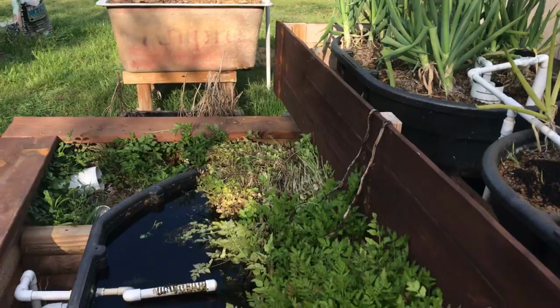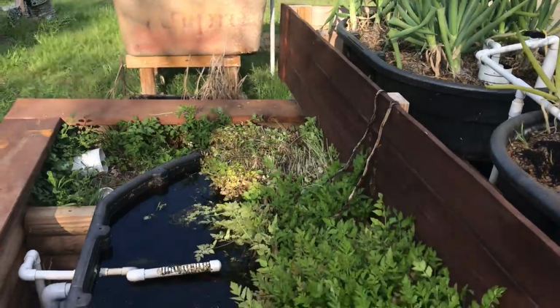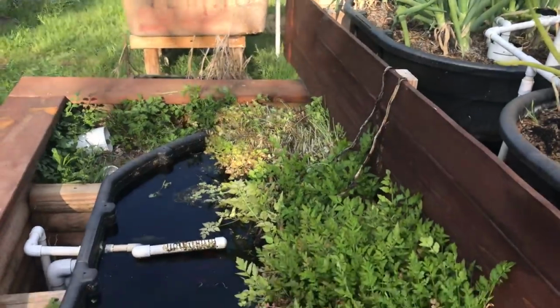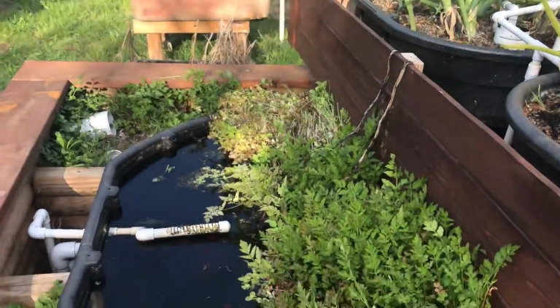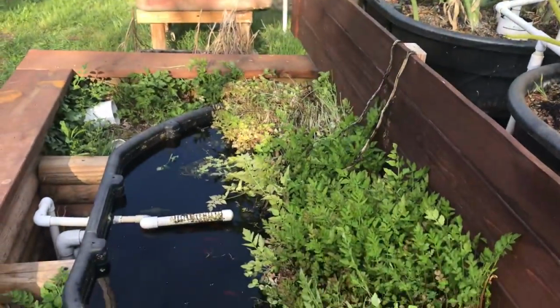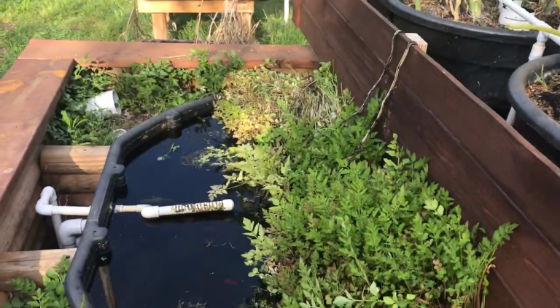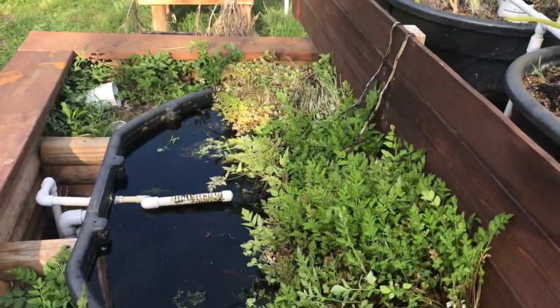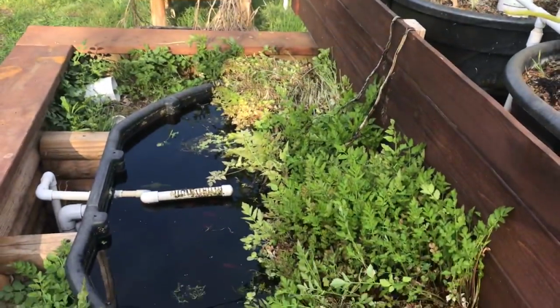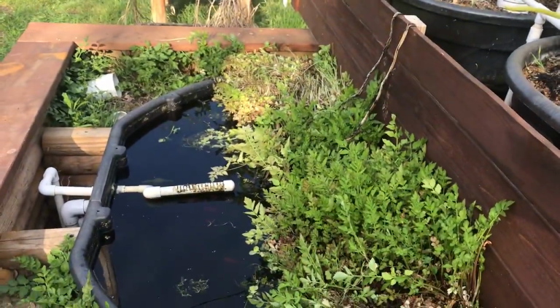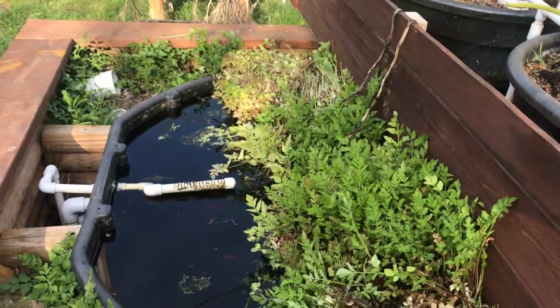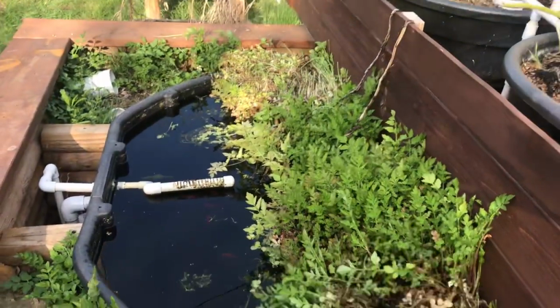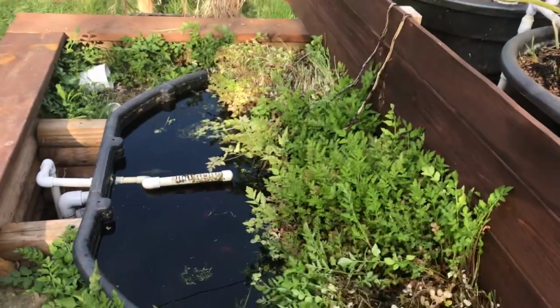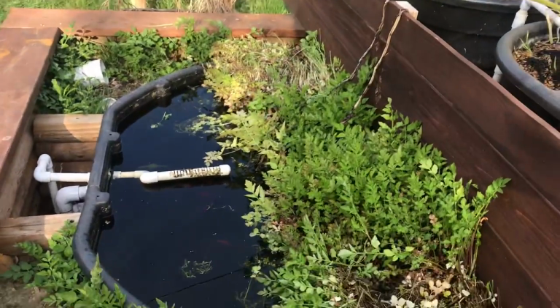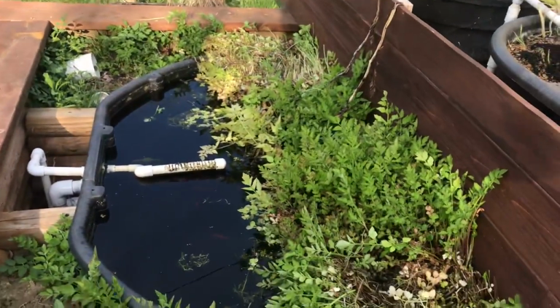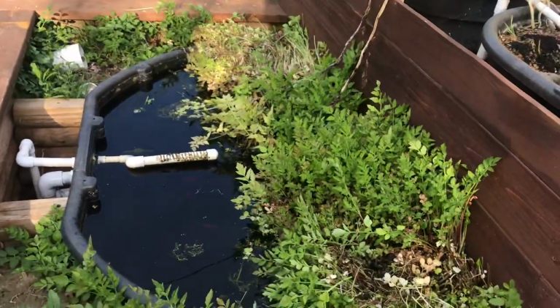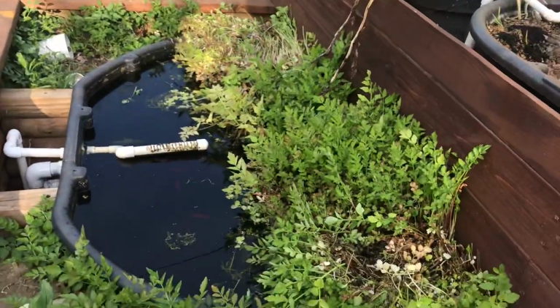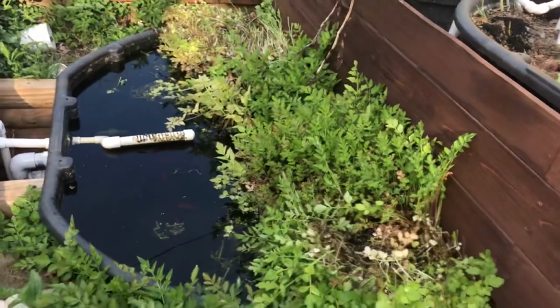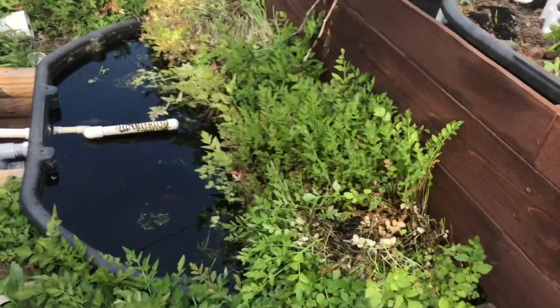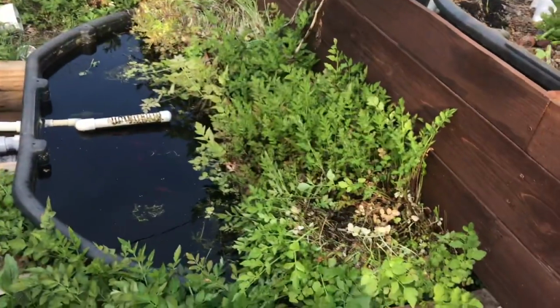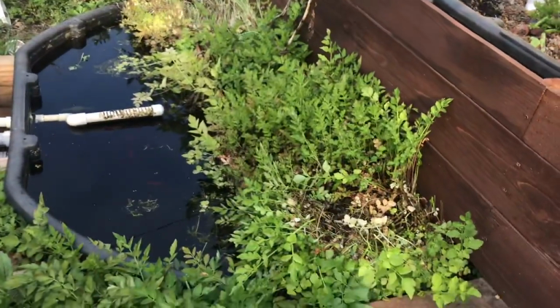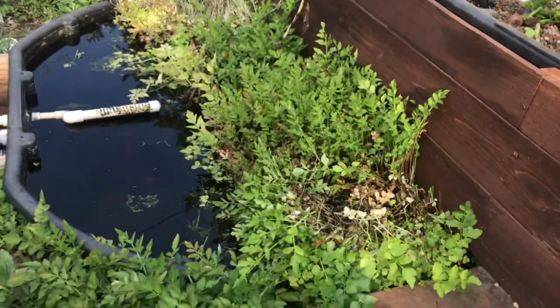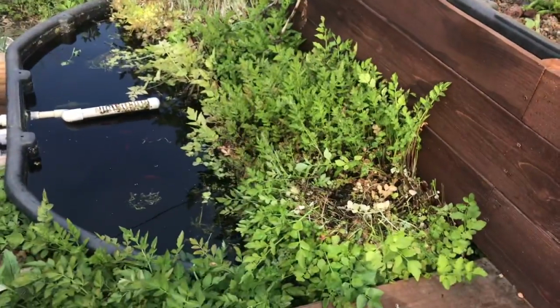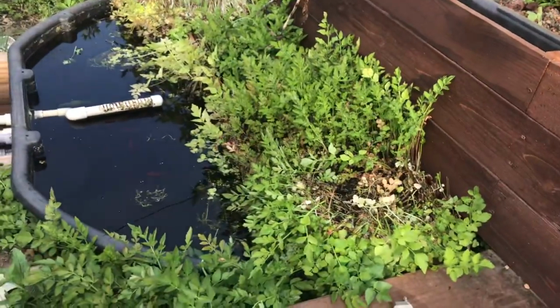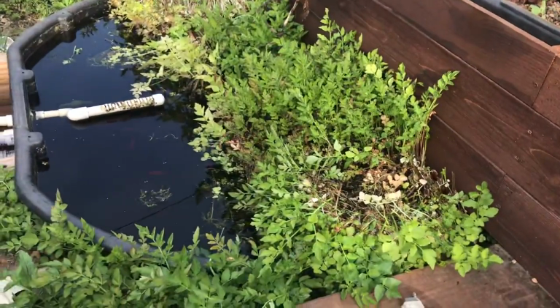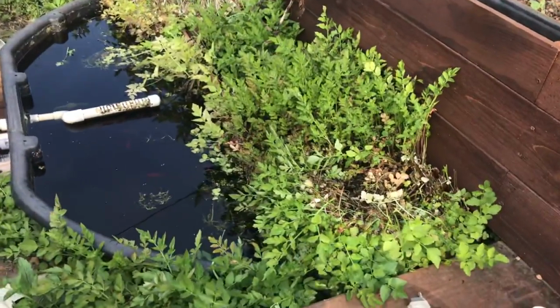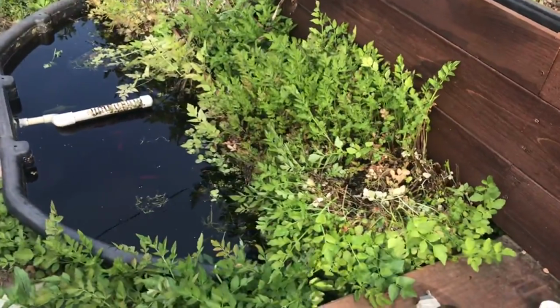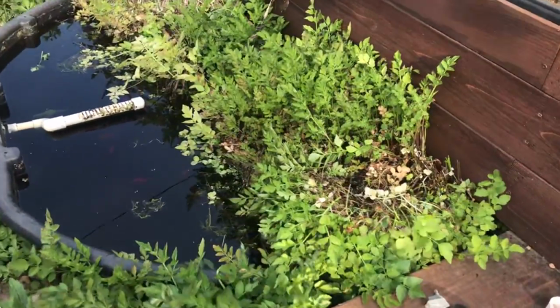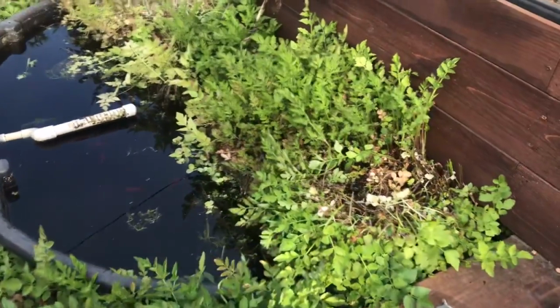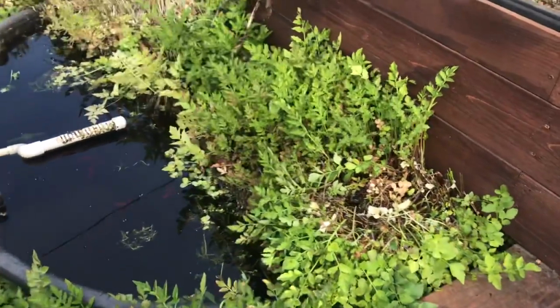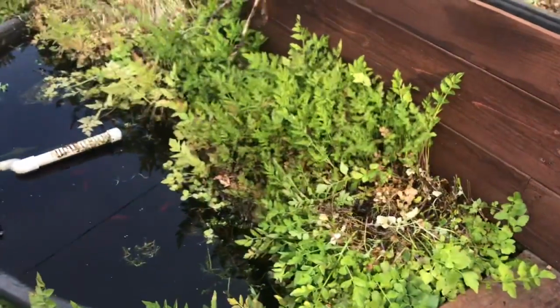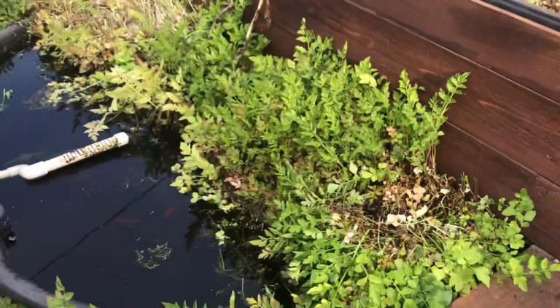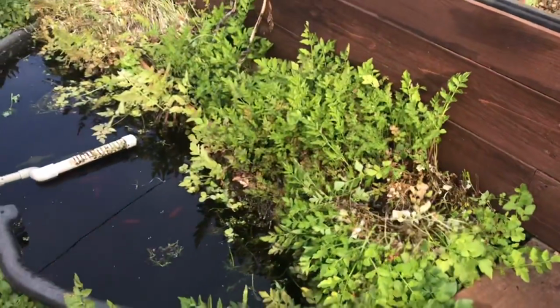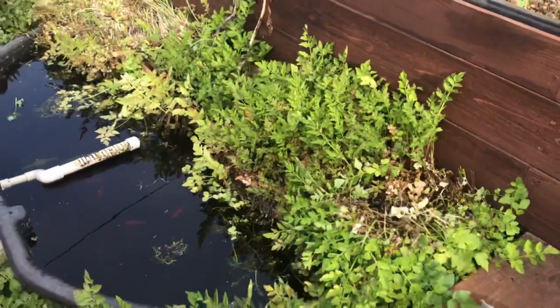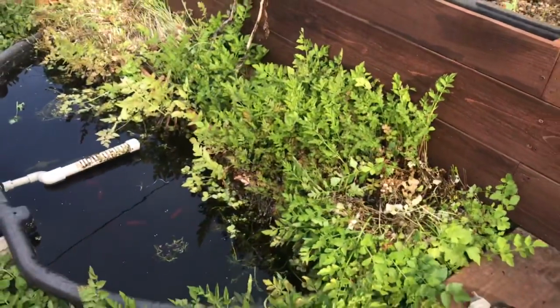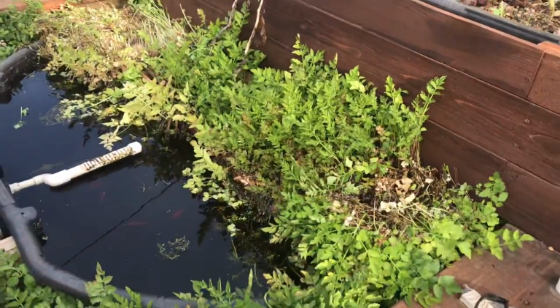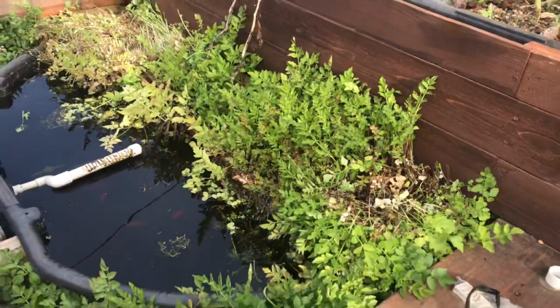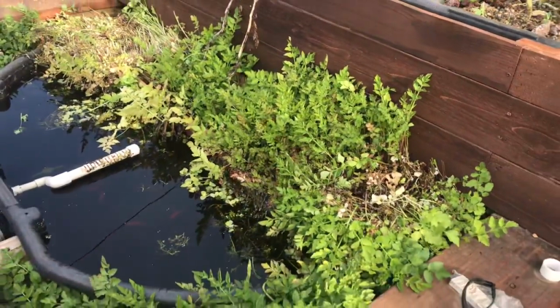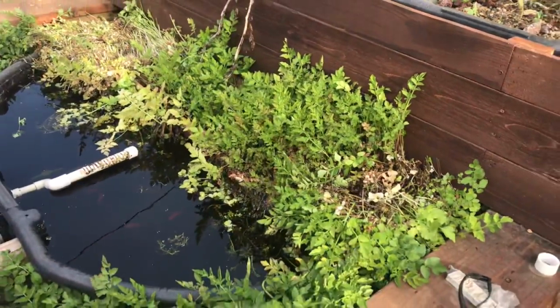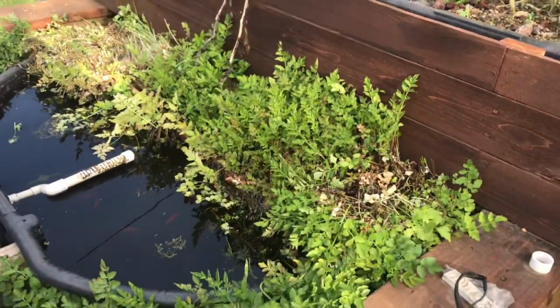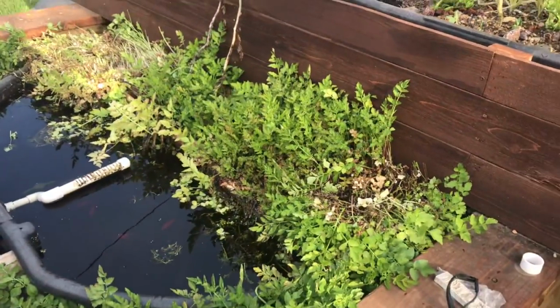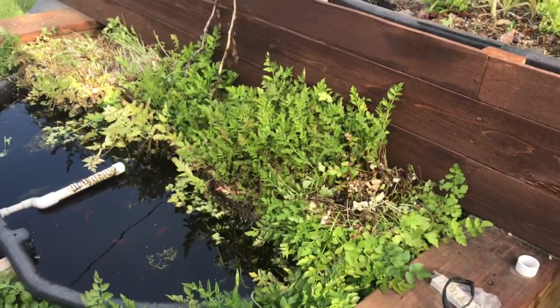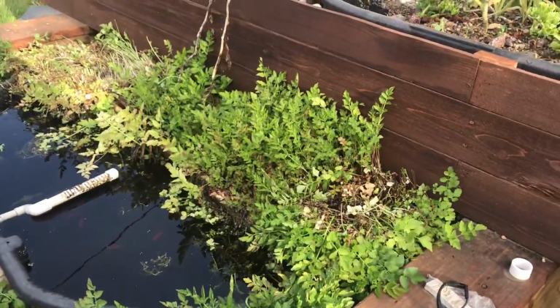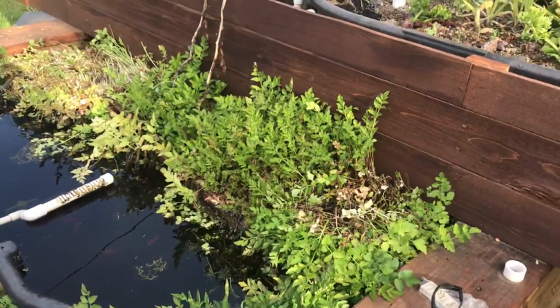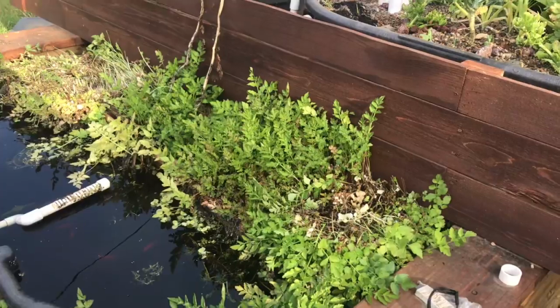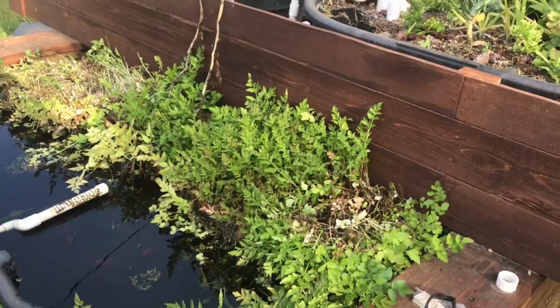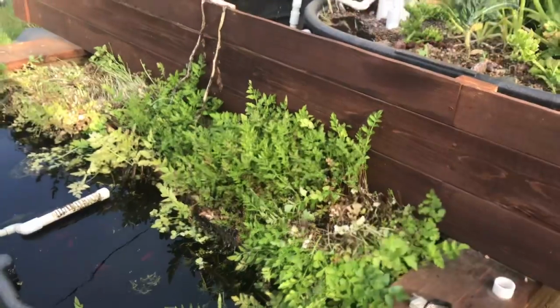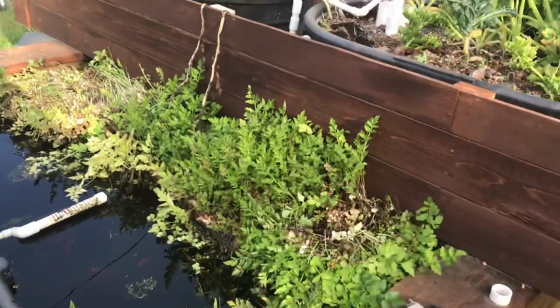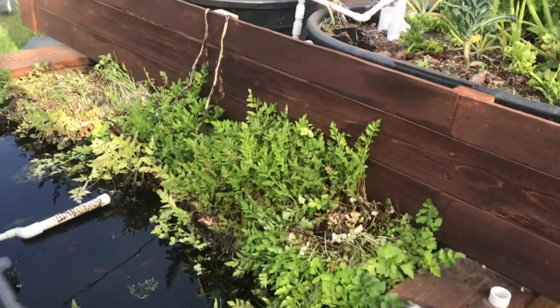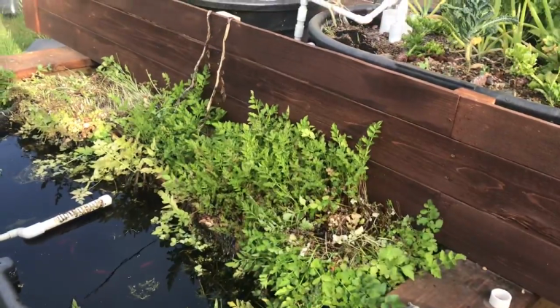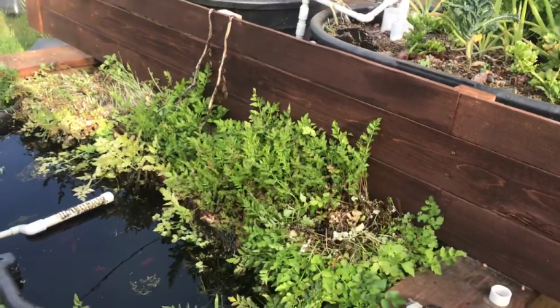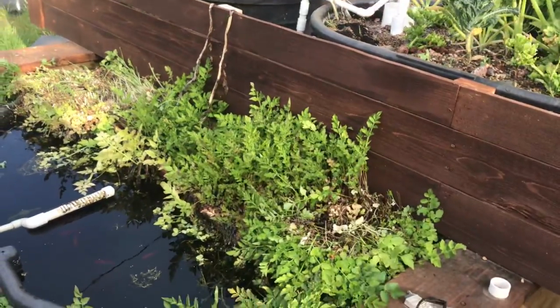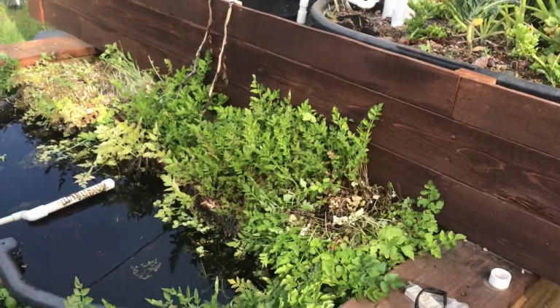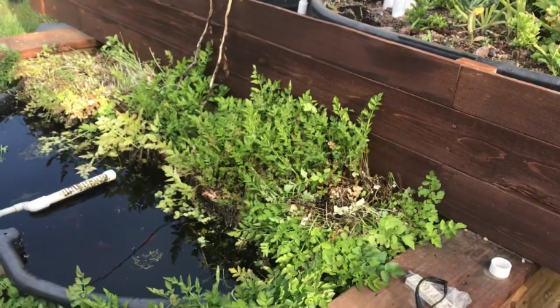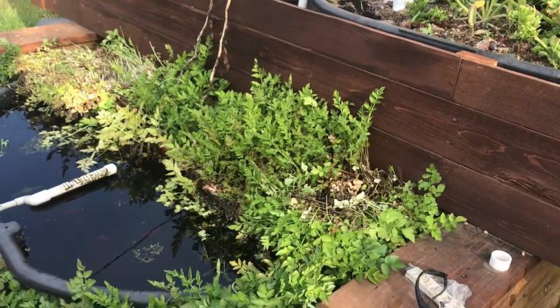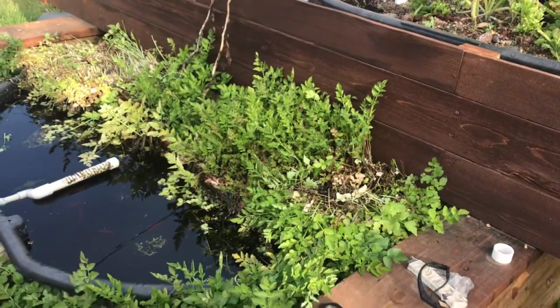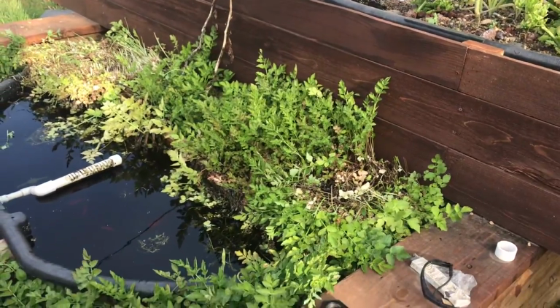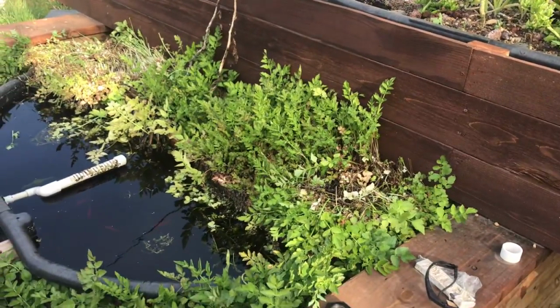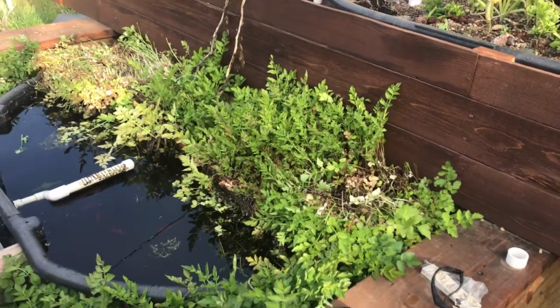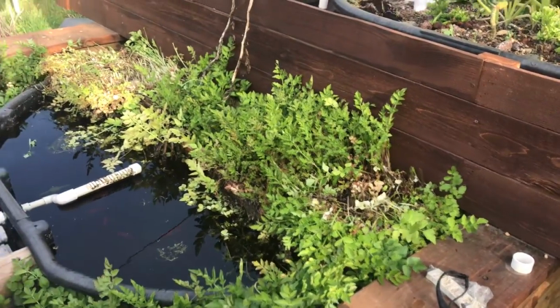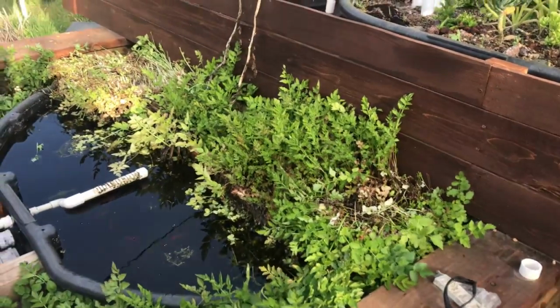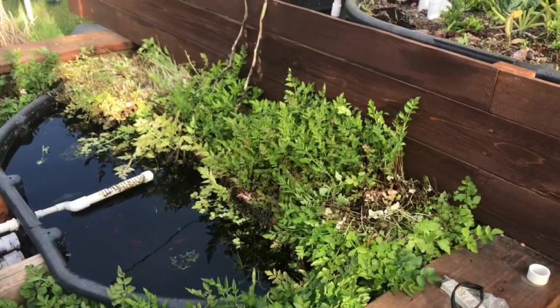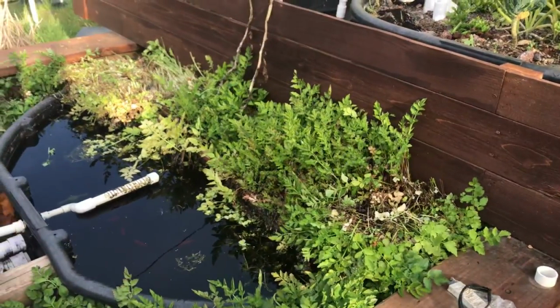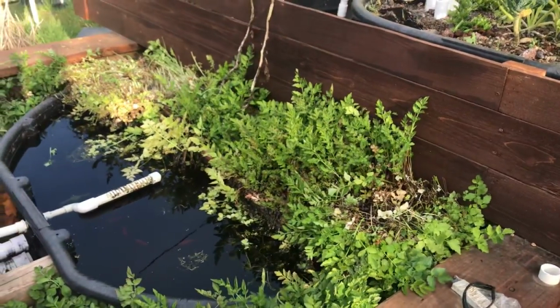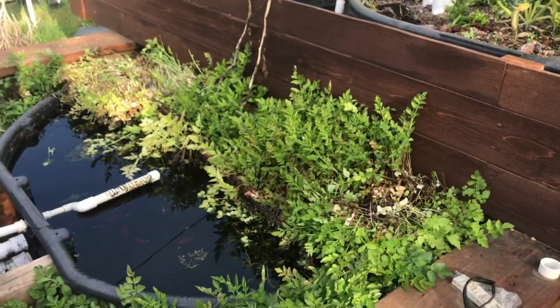Well, good morning folks. I'm up to some morning maintenance and hanging out with the ducks before I get to work on the podcast and everything else I do every day.